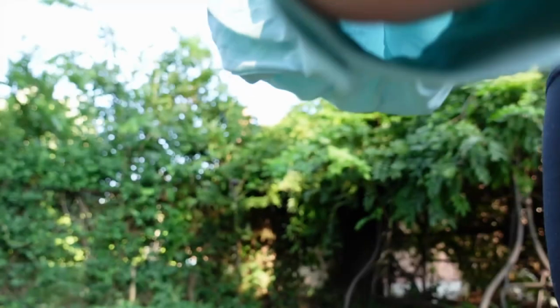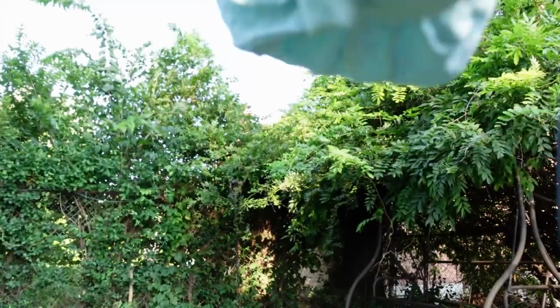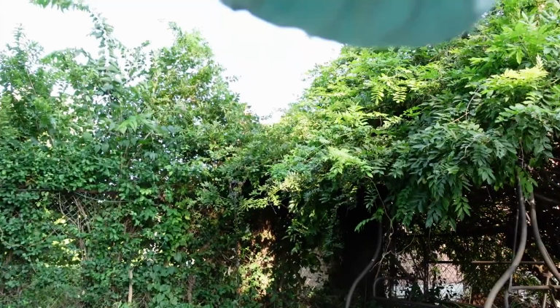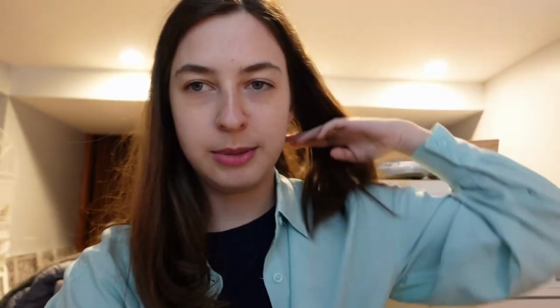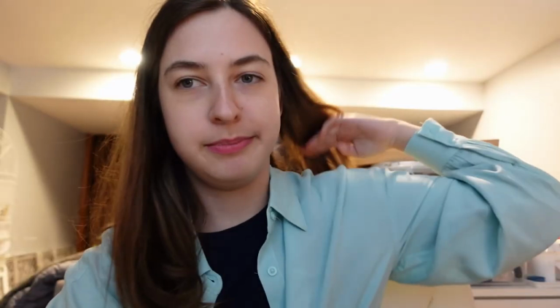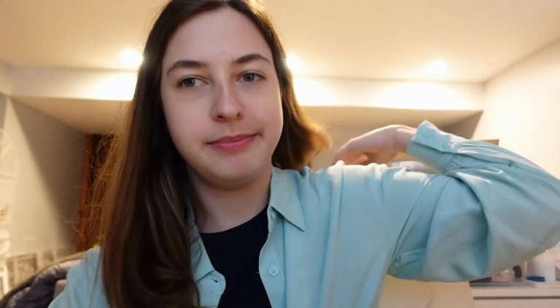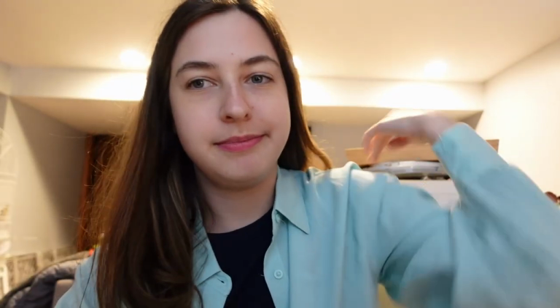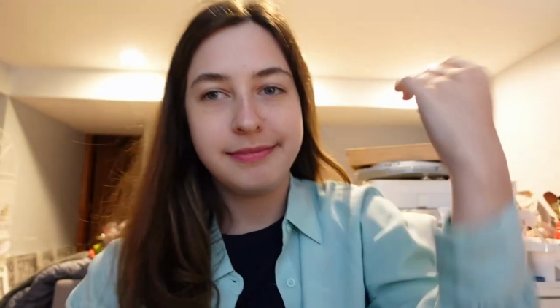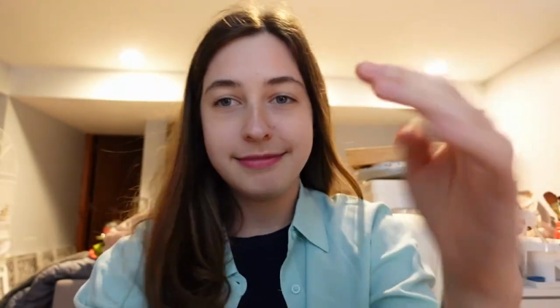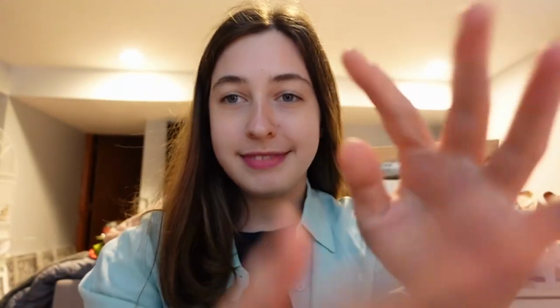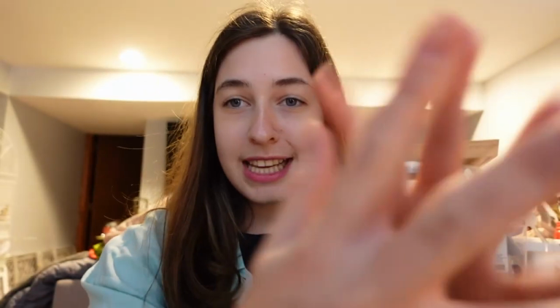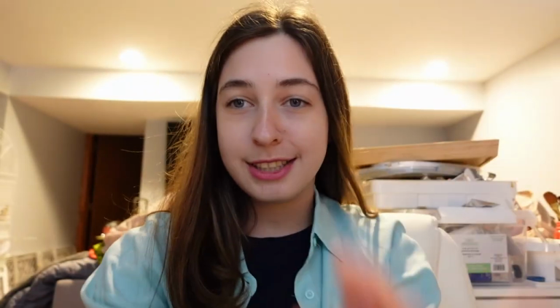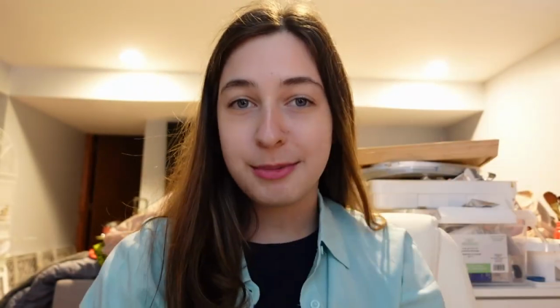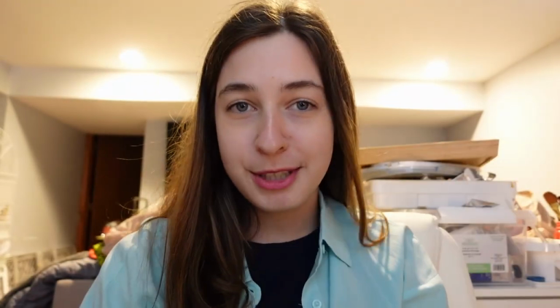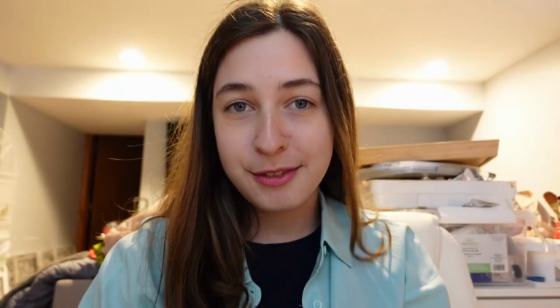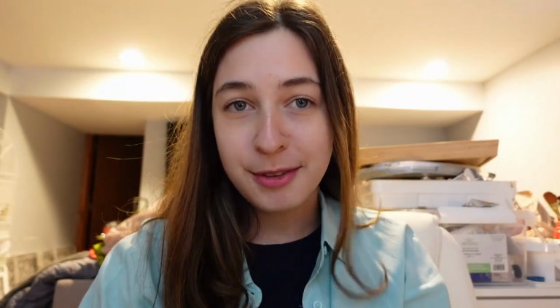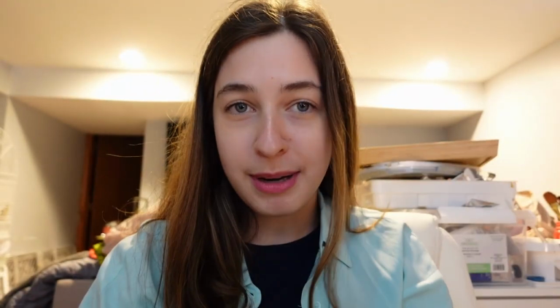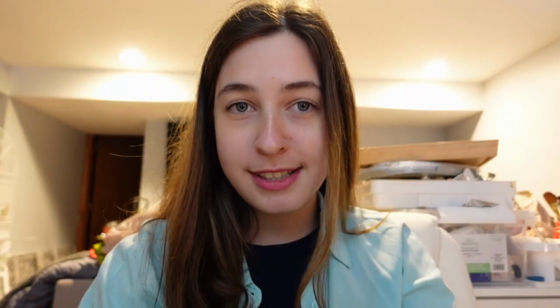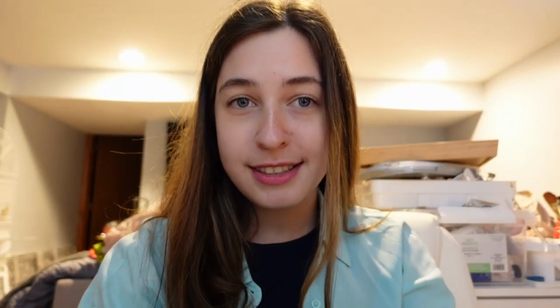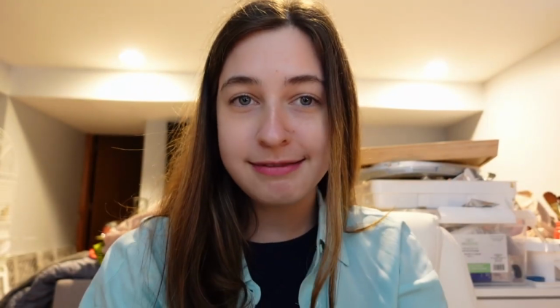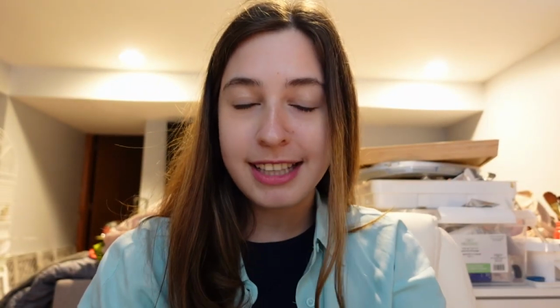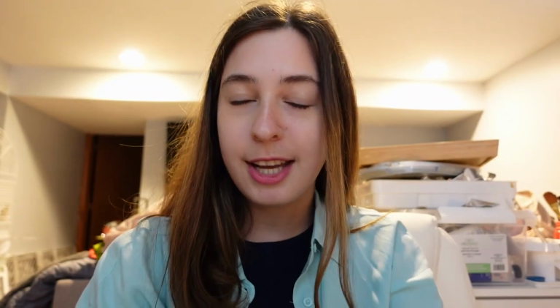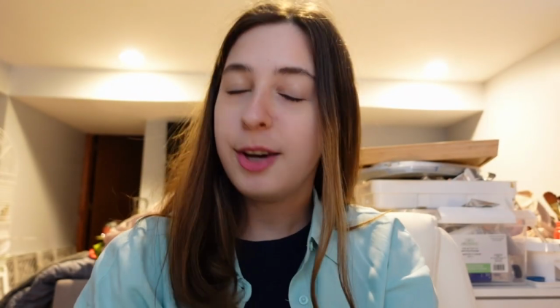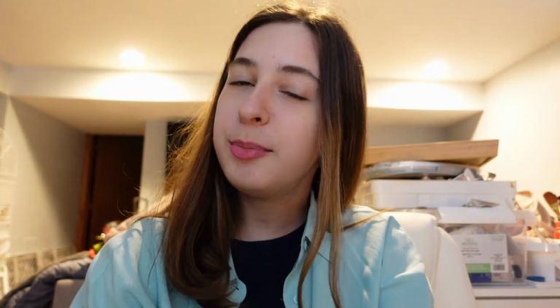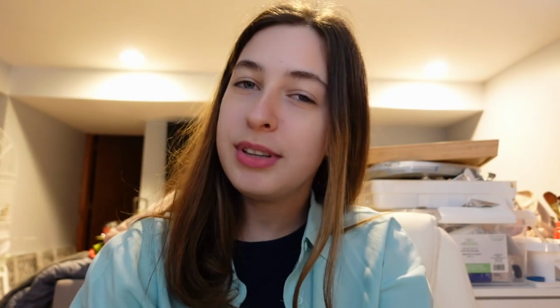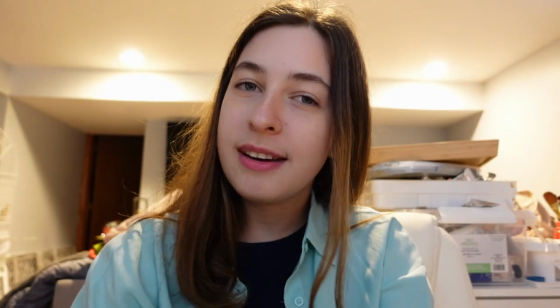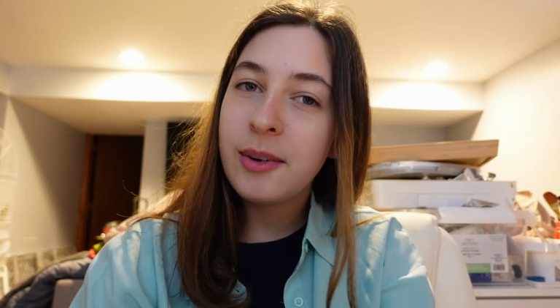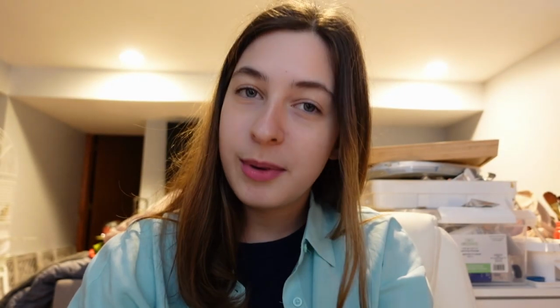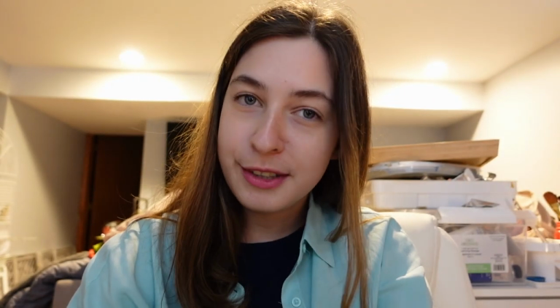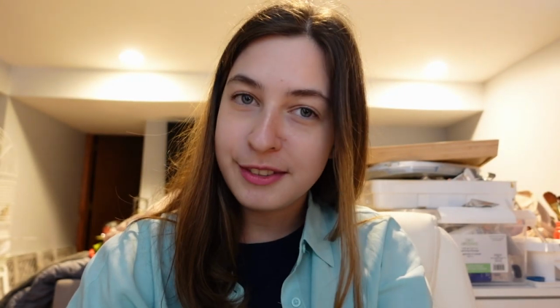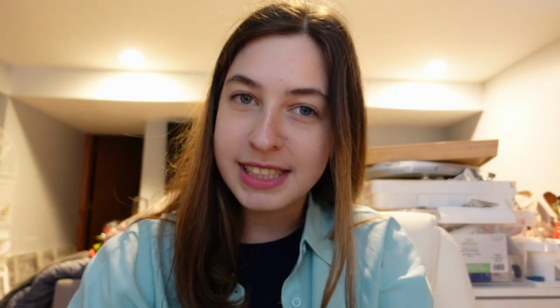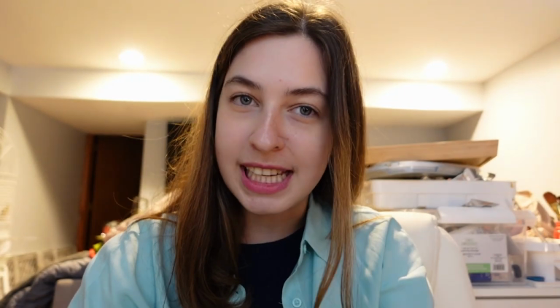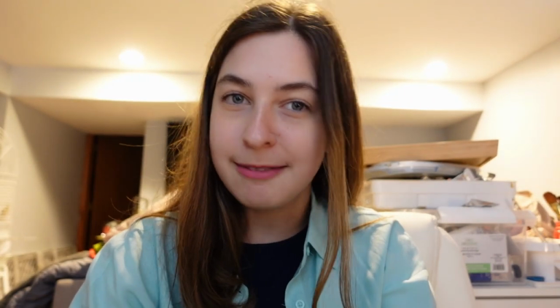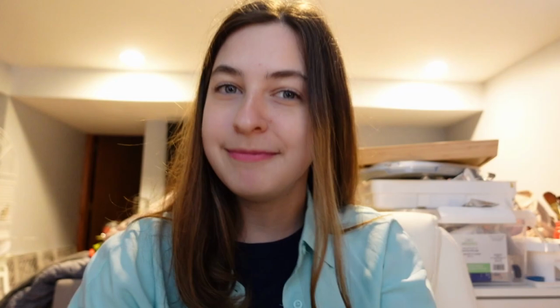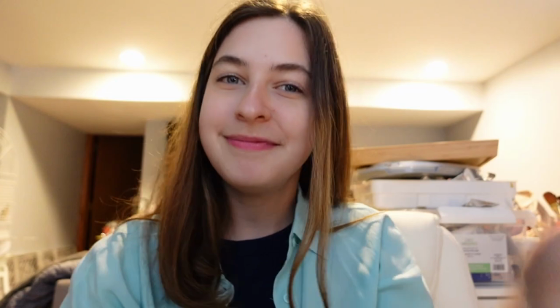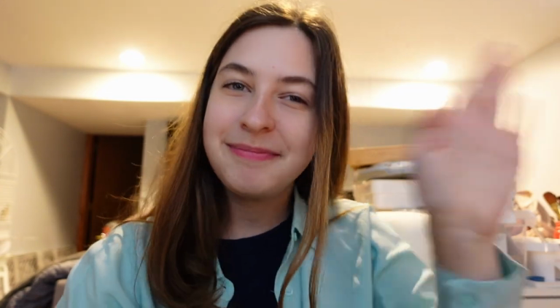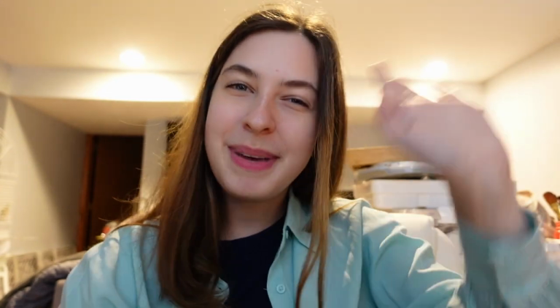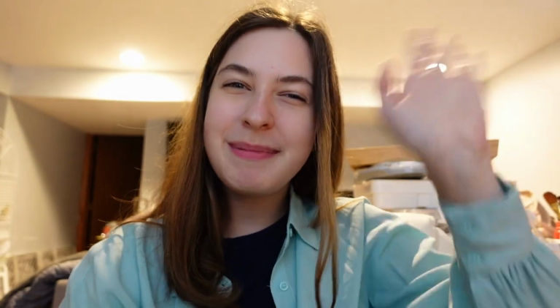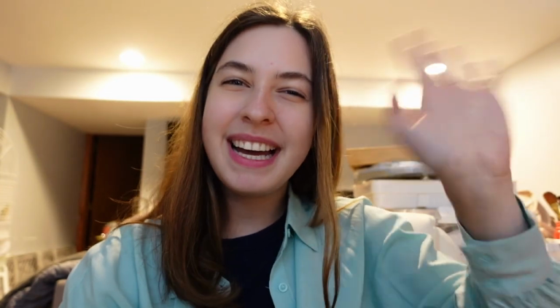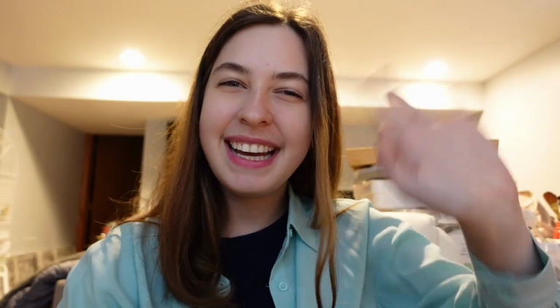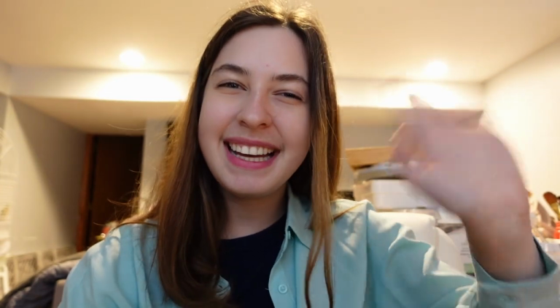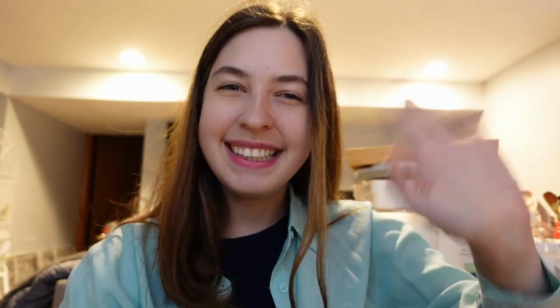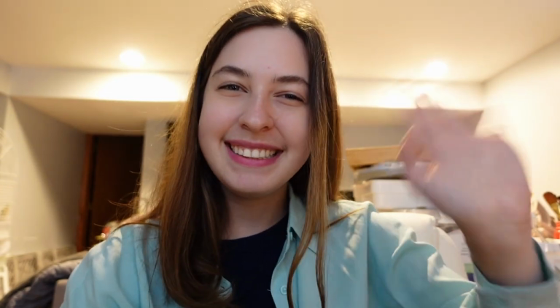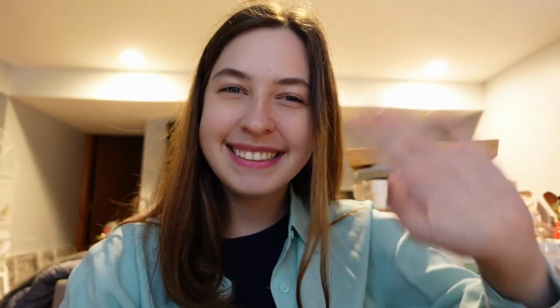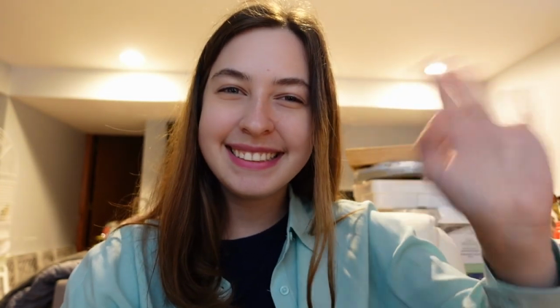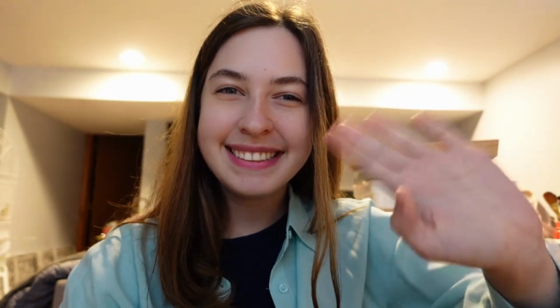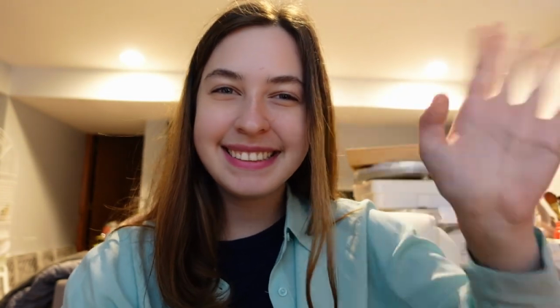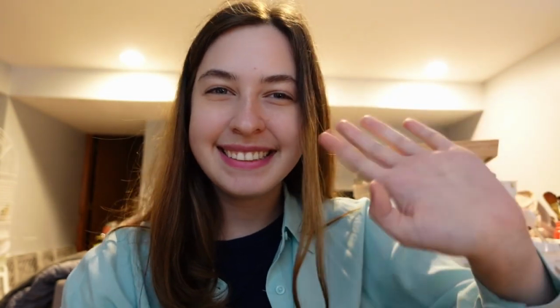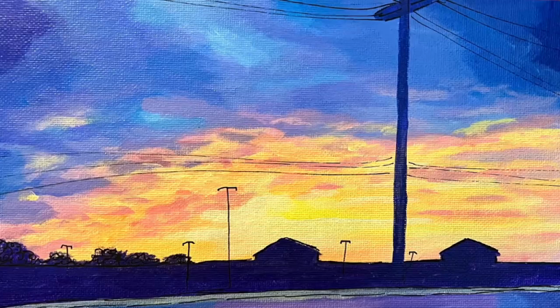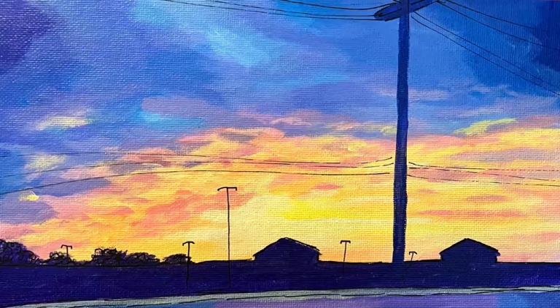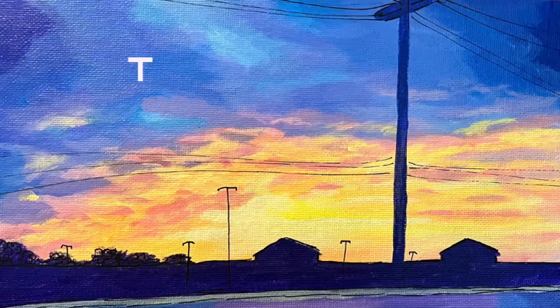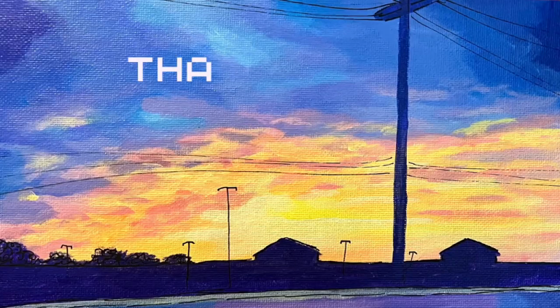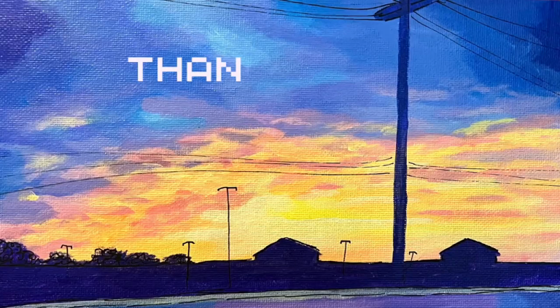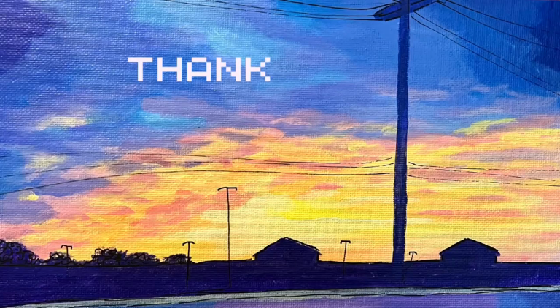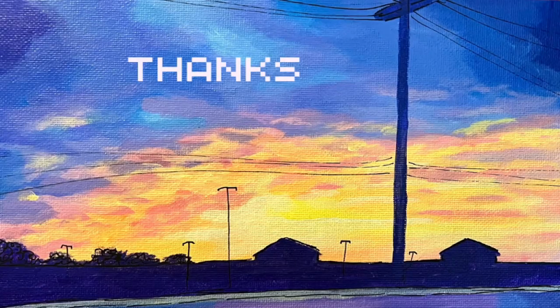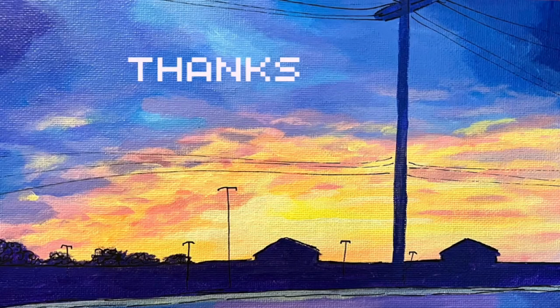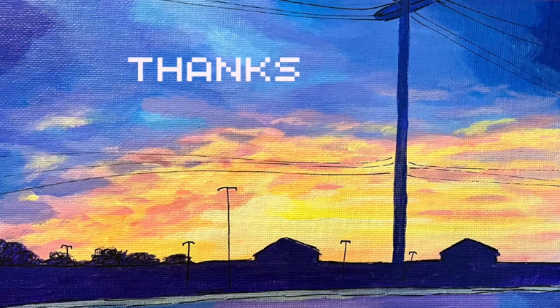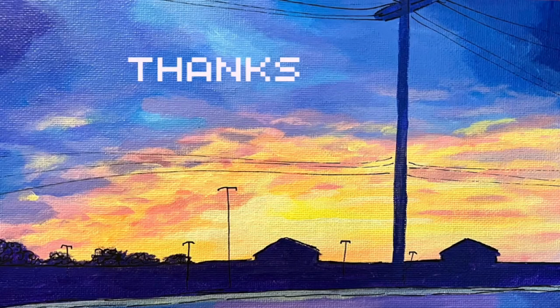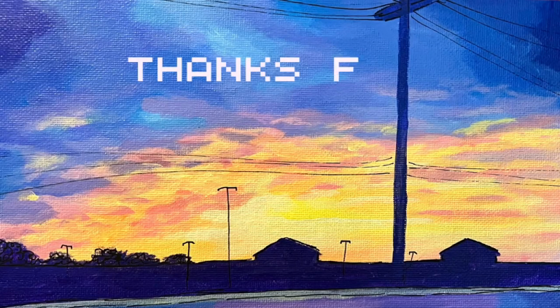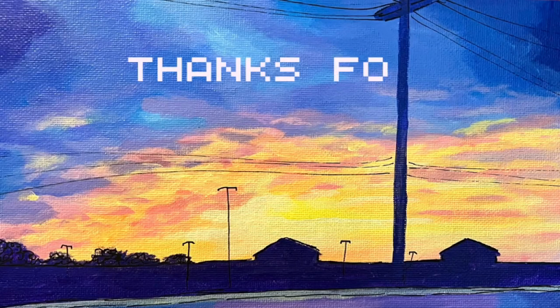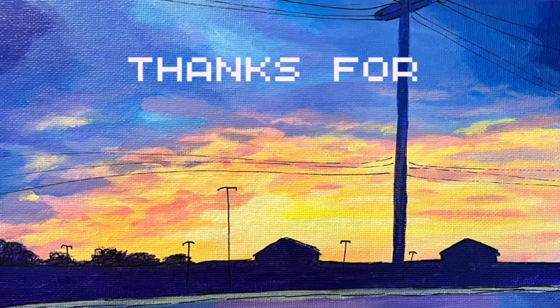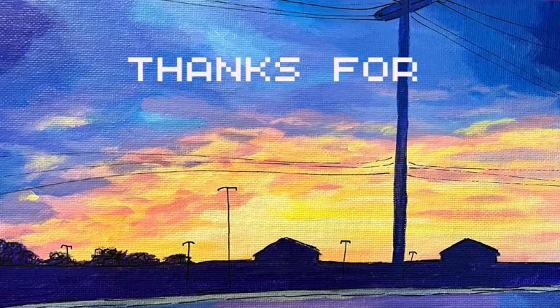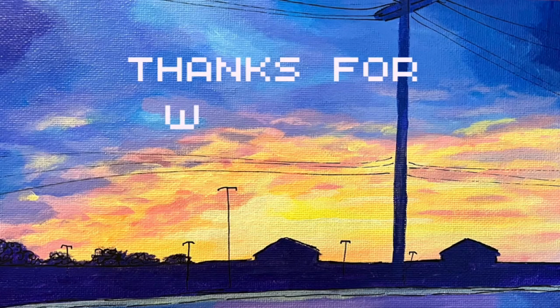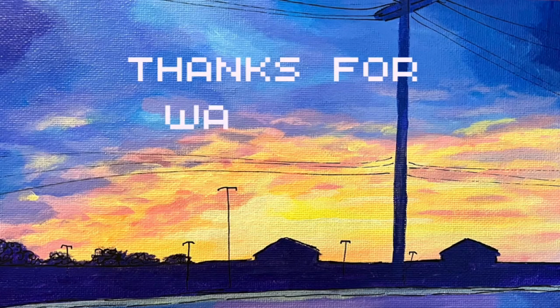Well, thanks so much for watching. I hope you have a wonderful day. Bye bye!